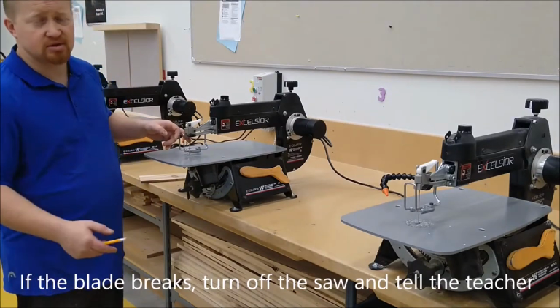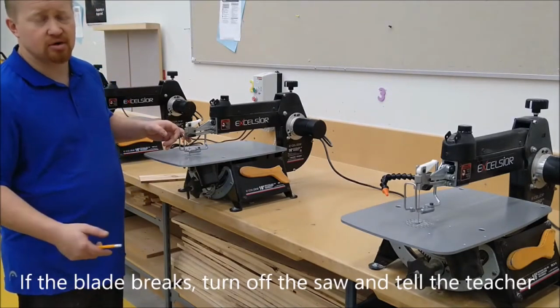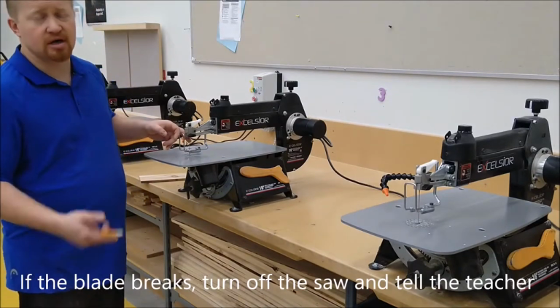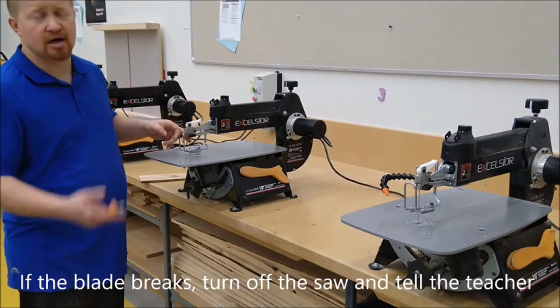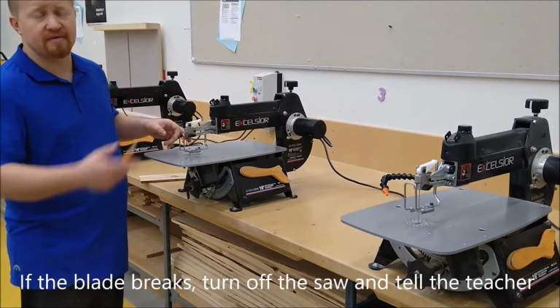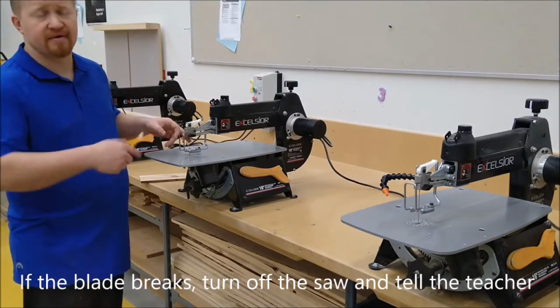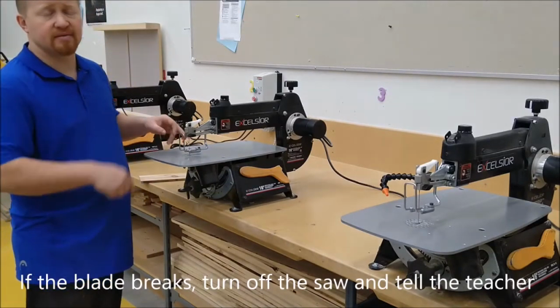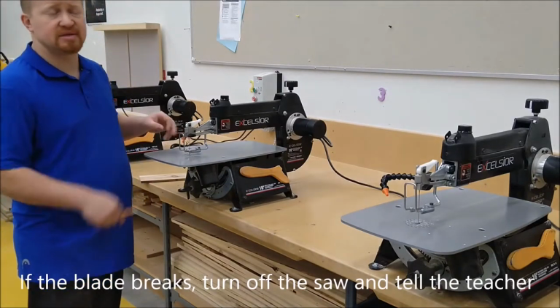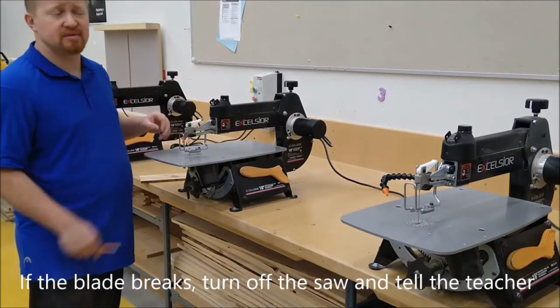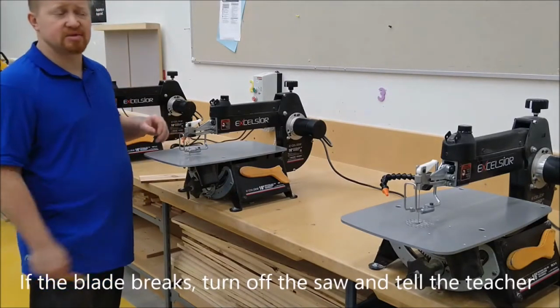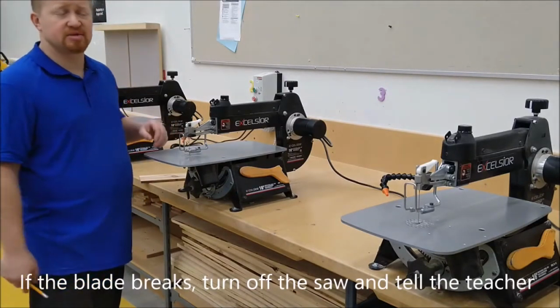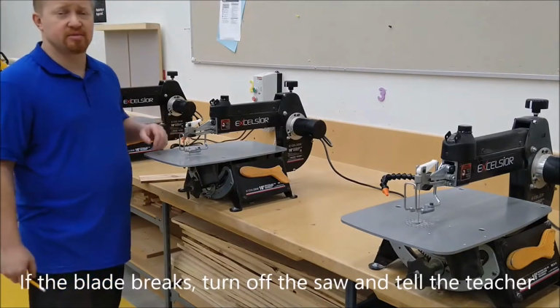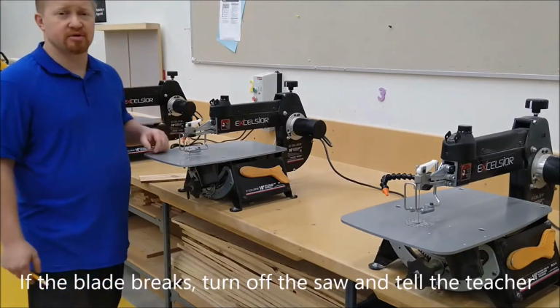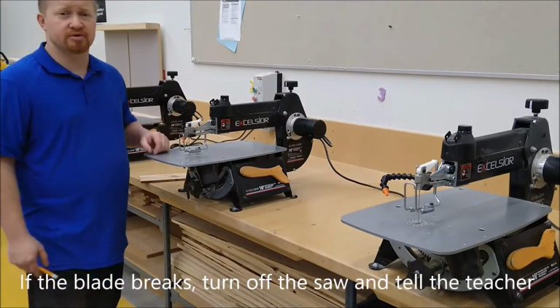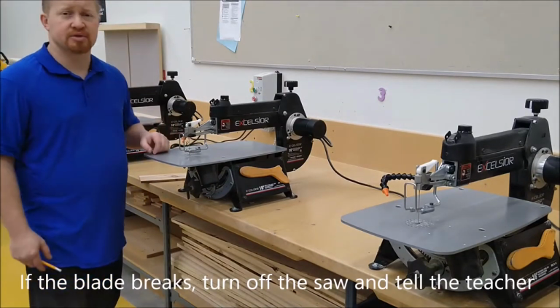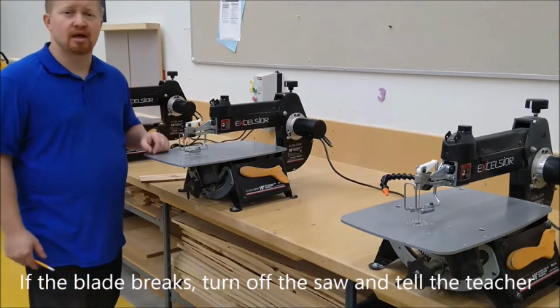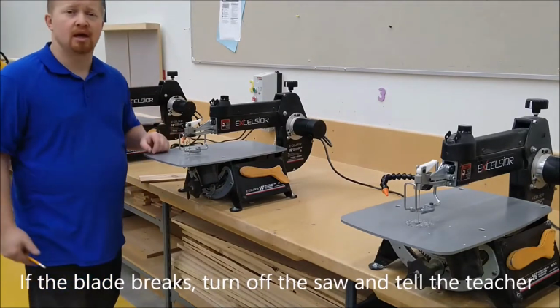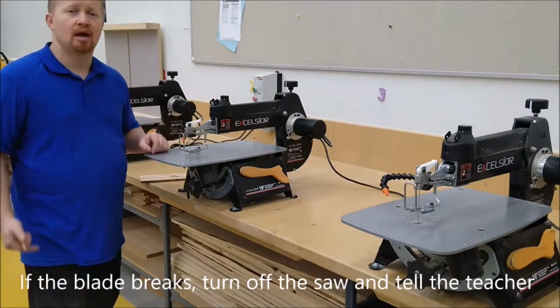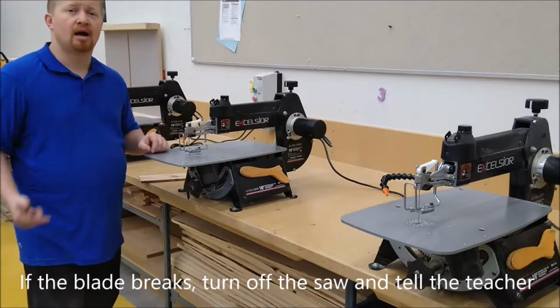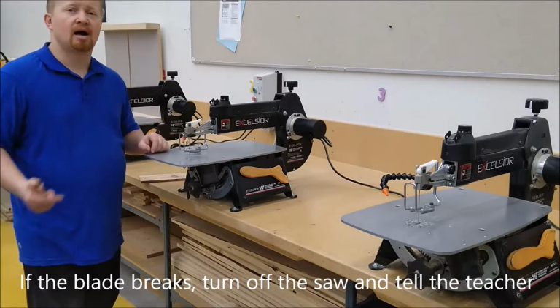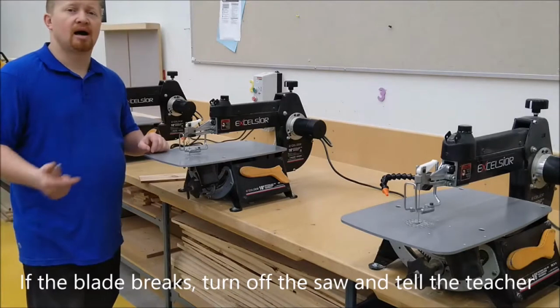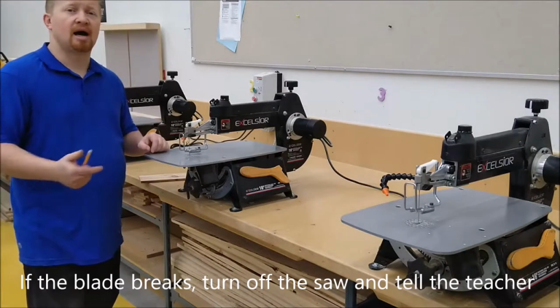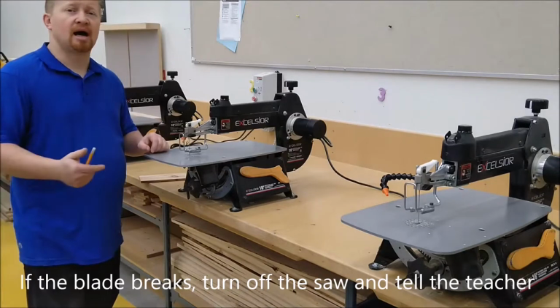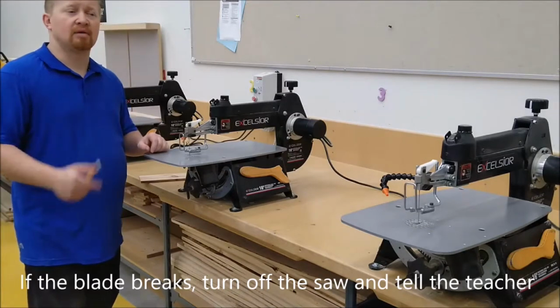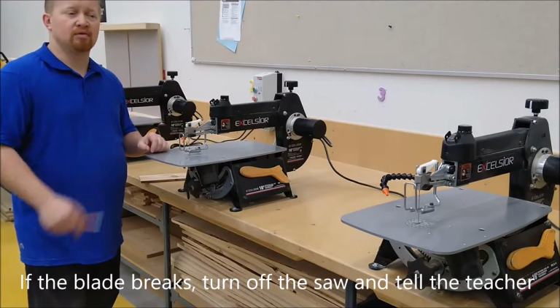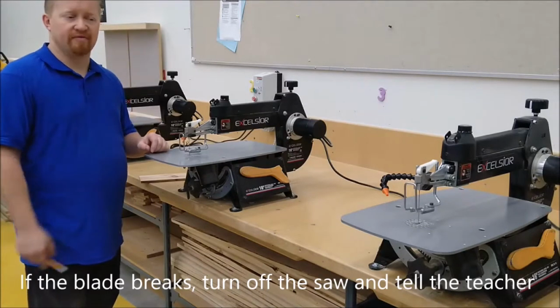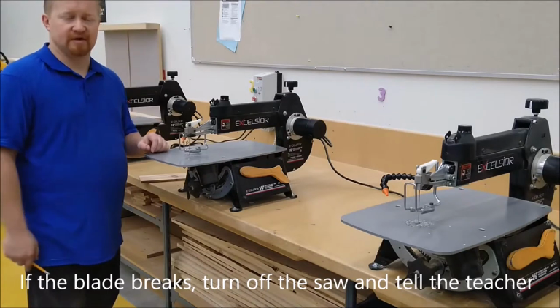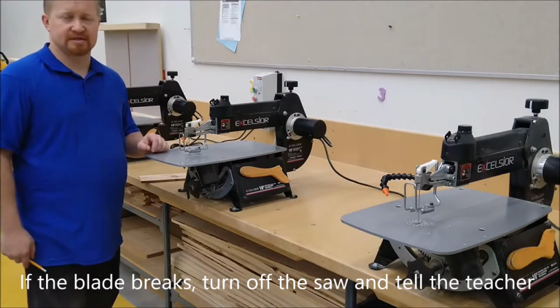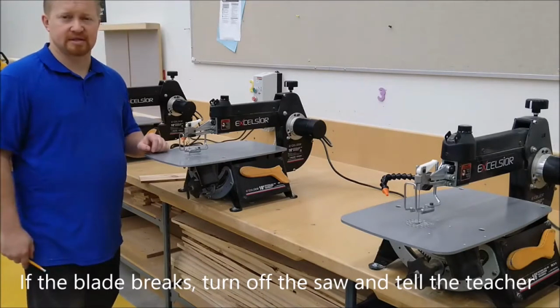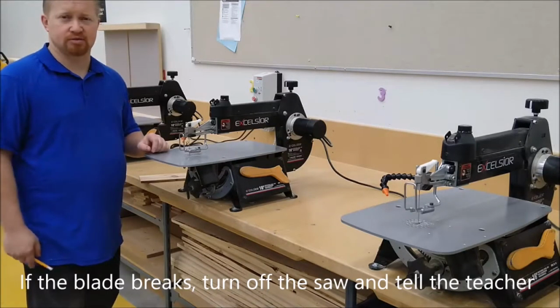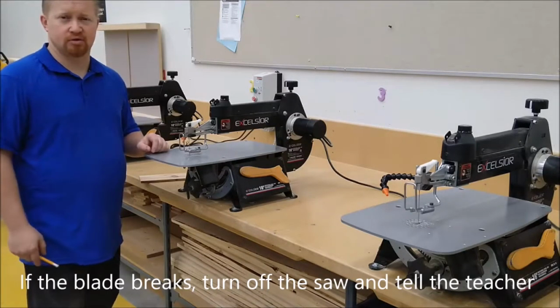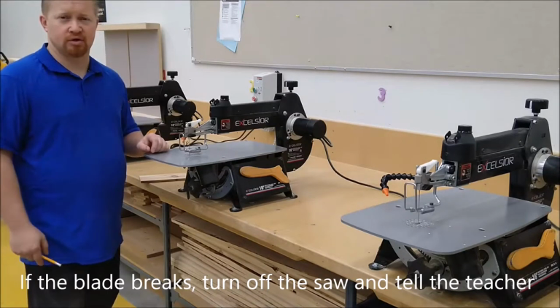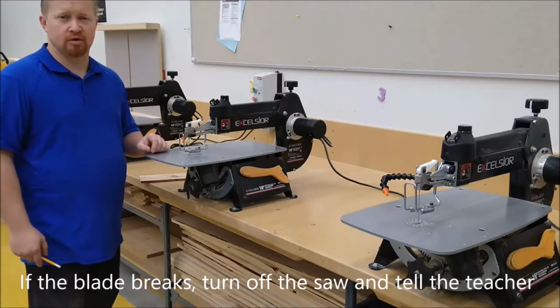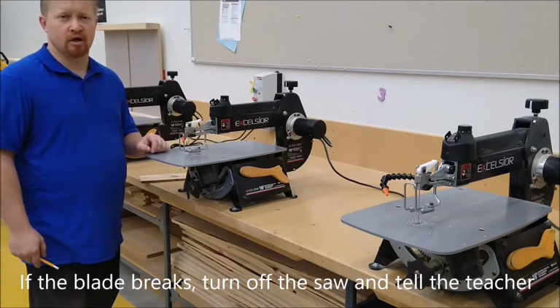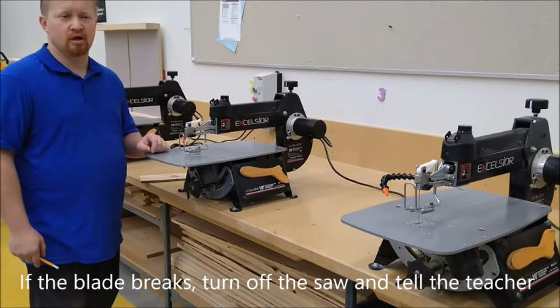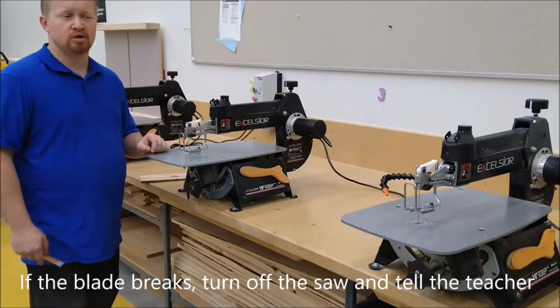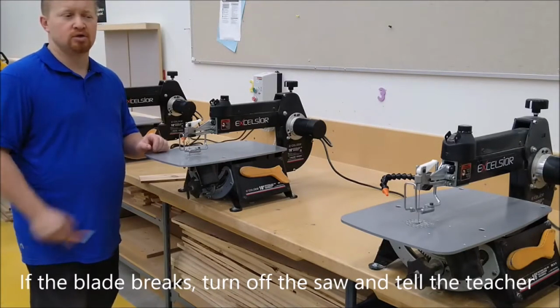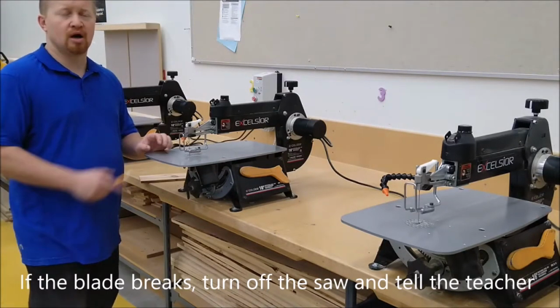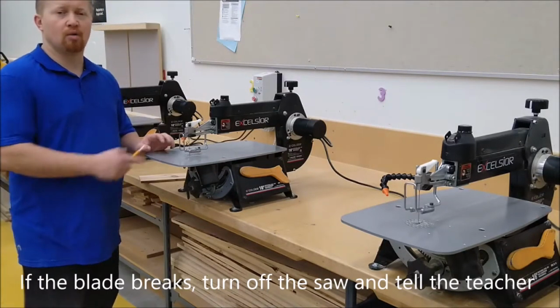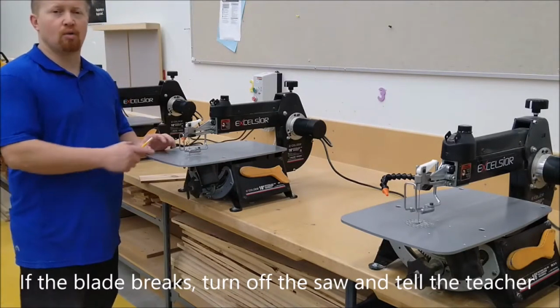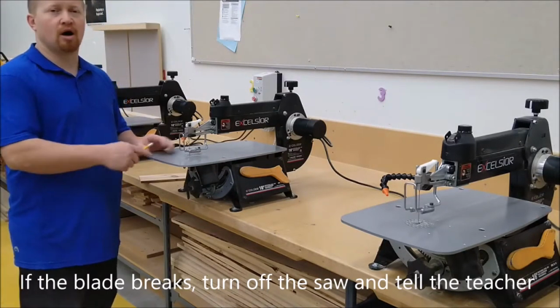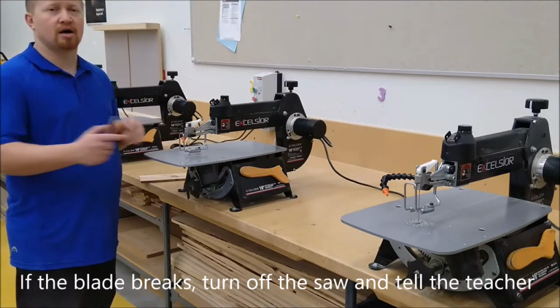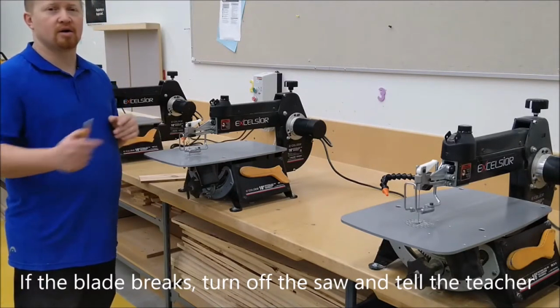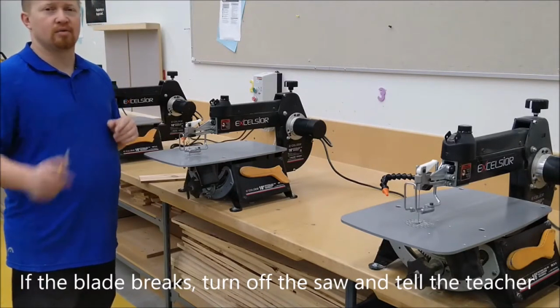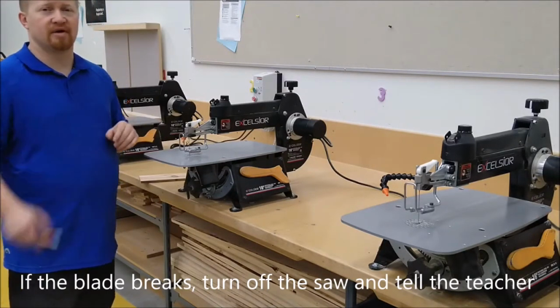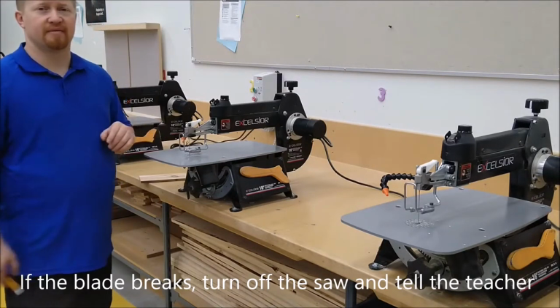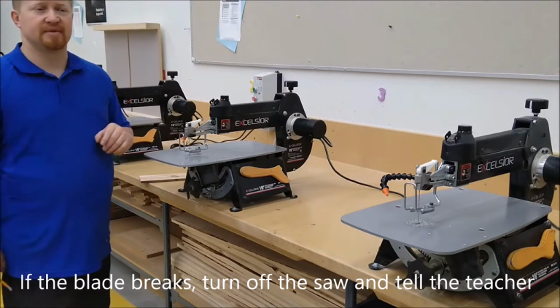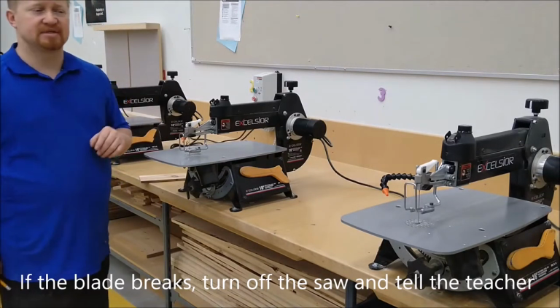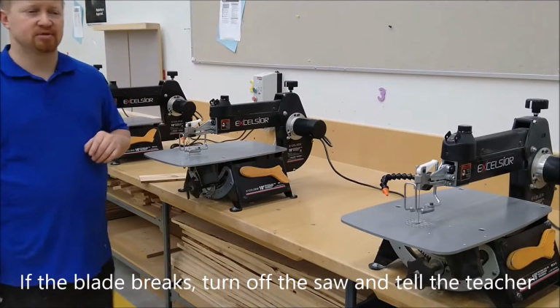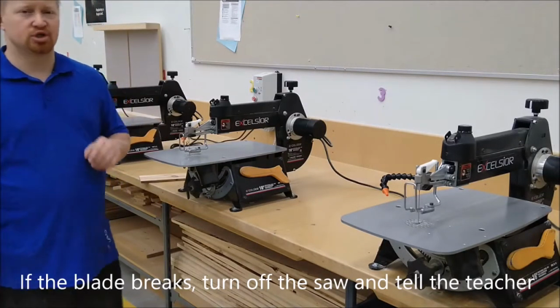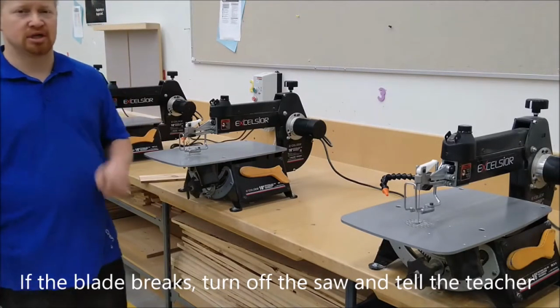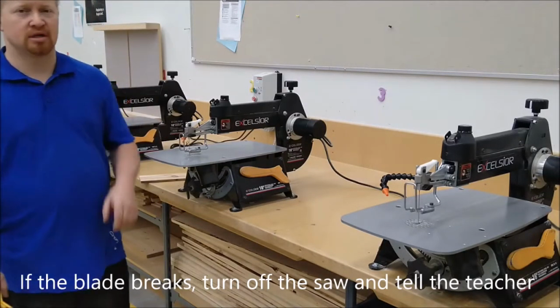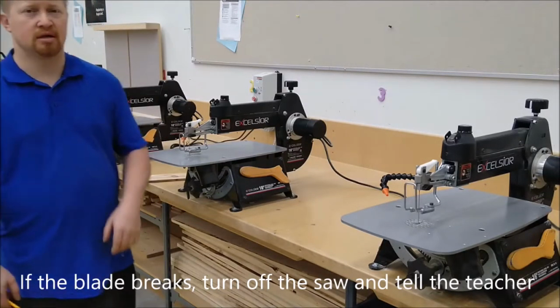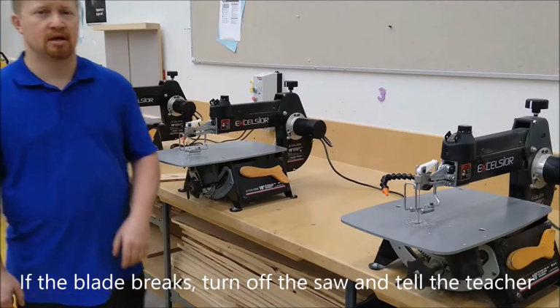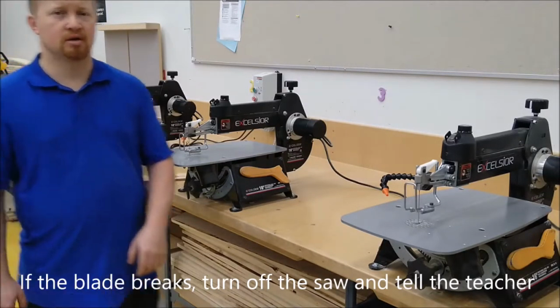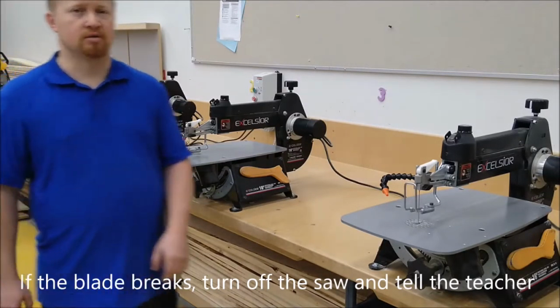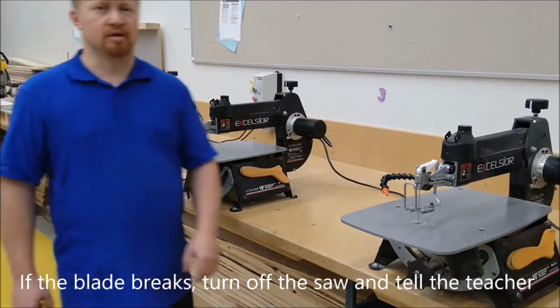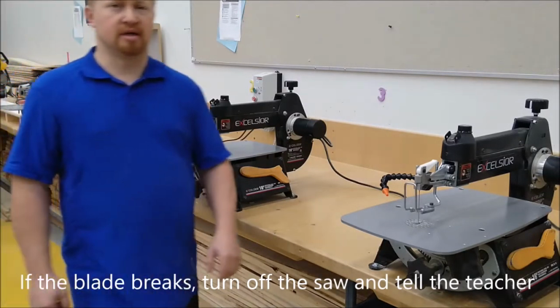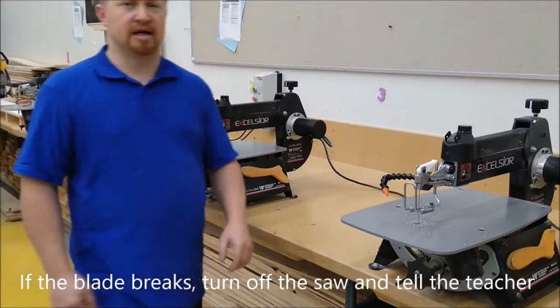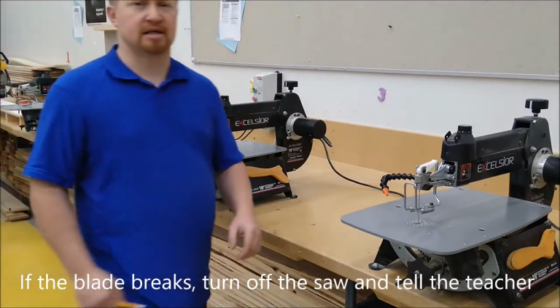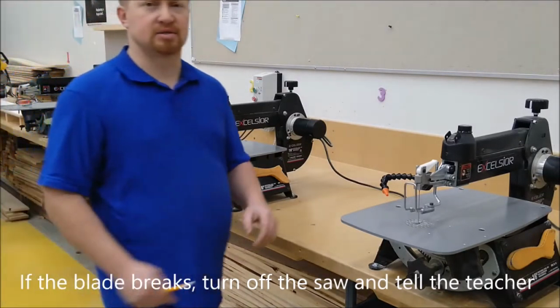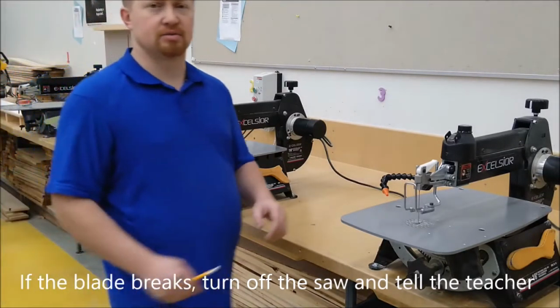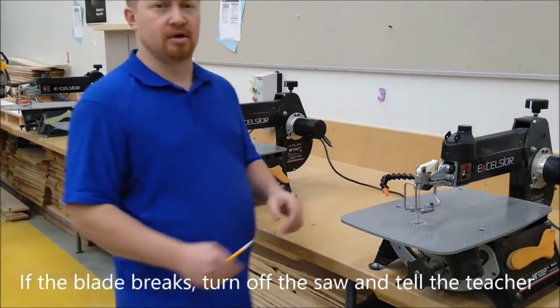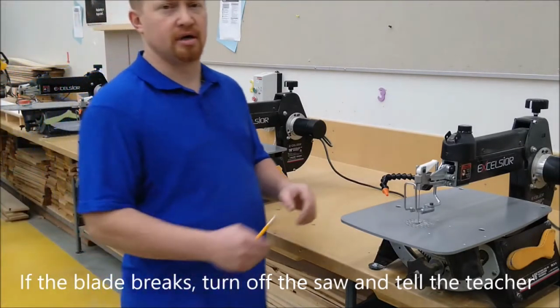If the blade breaks, turn it off and come see Mr. Burrows — I will fix this for you. Do not walk away from this machine and go to the next one.